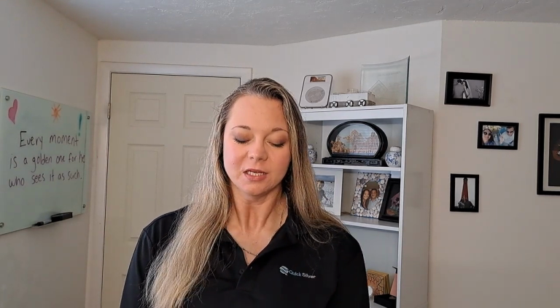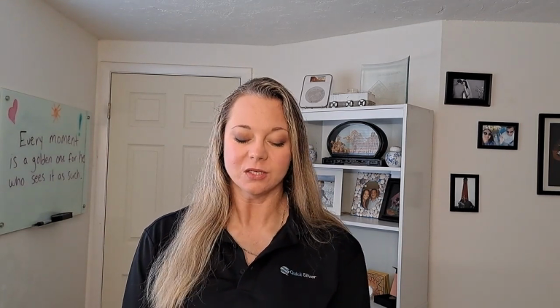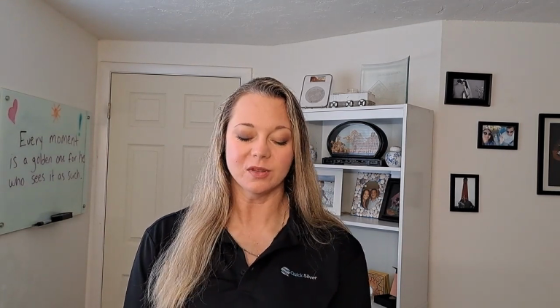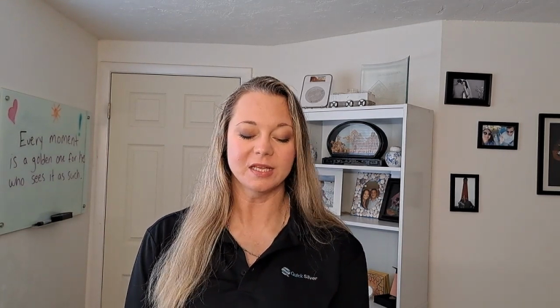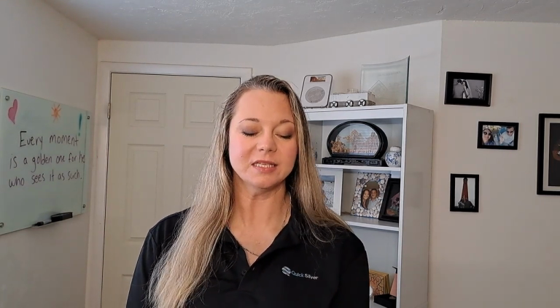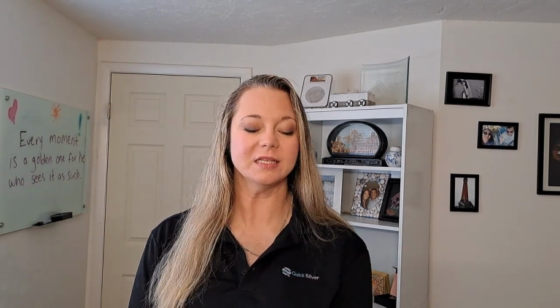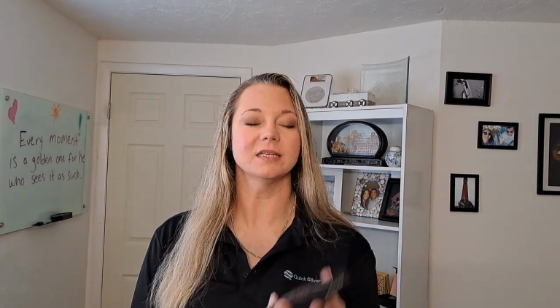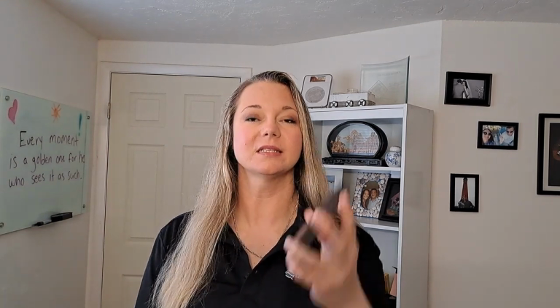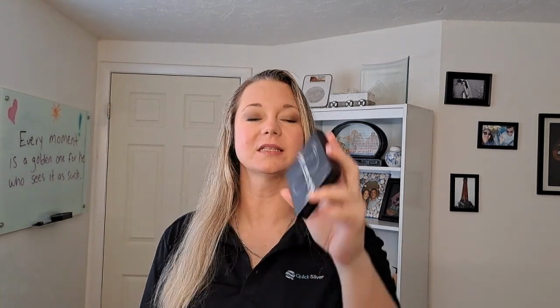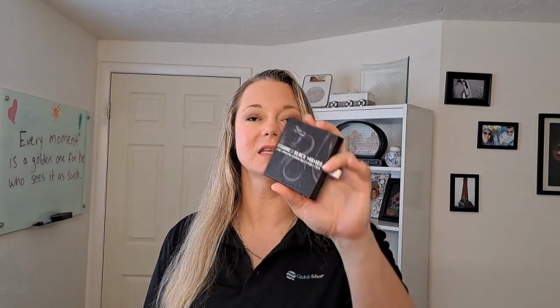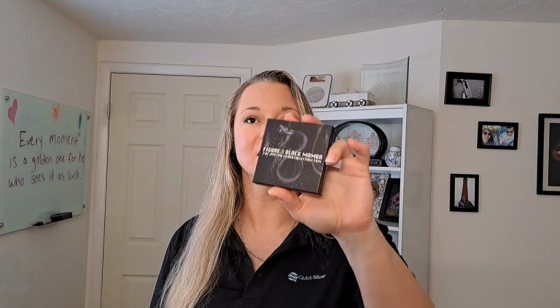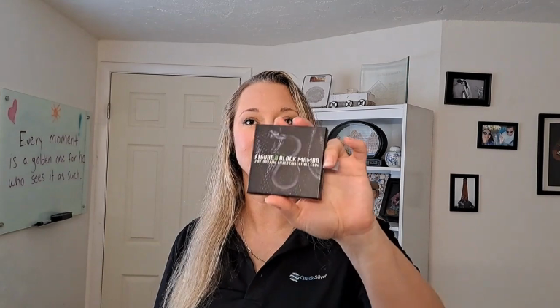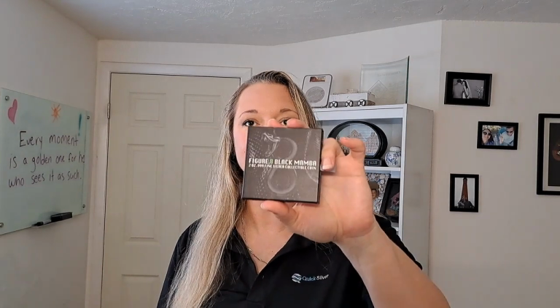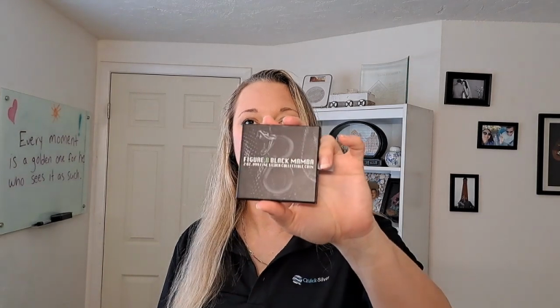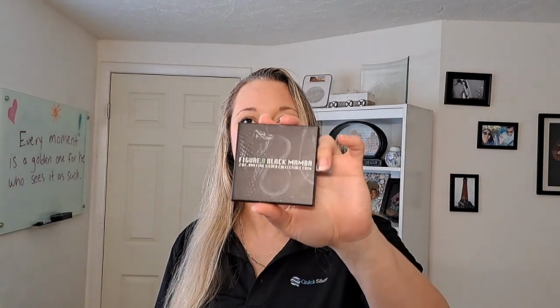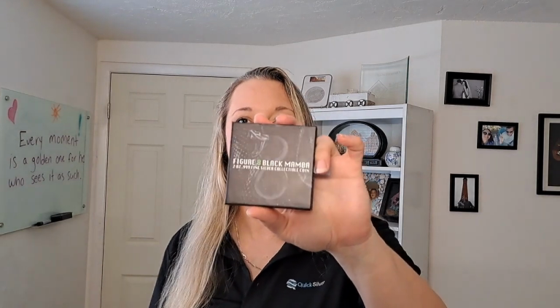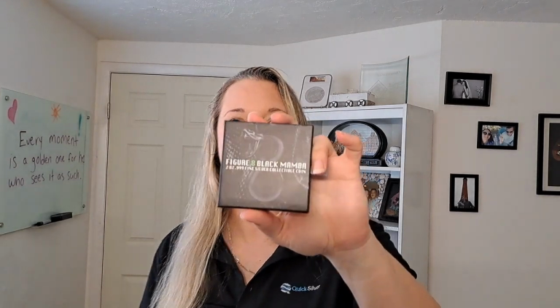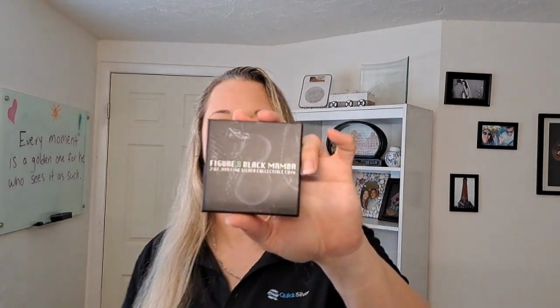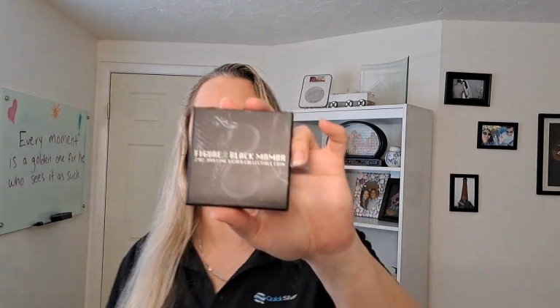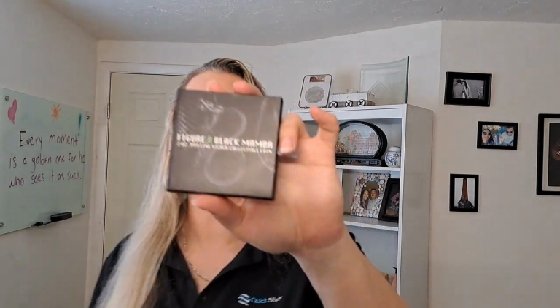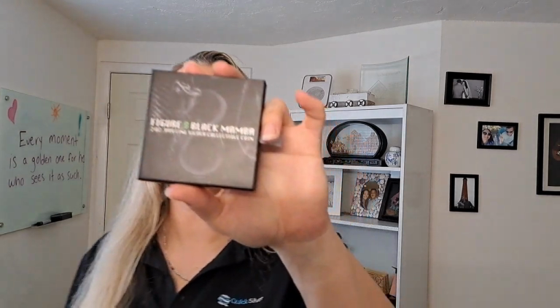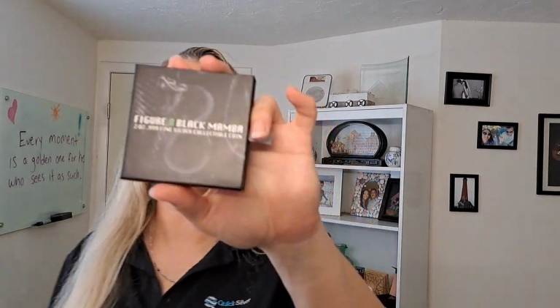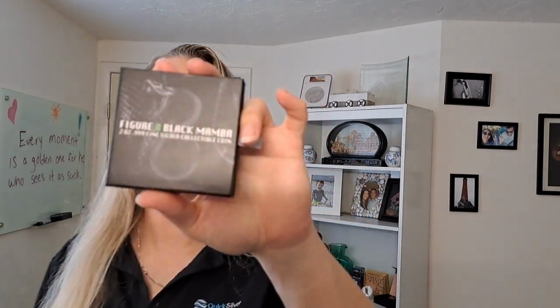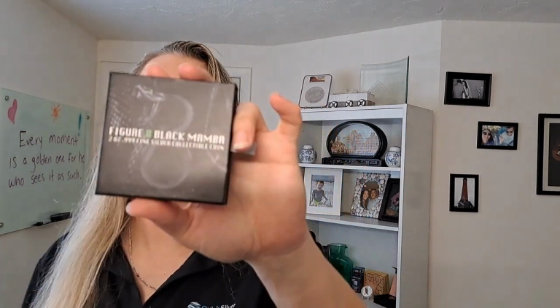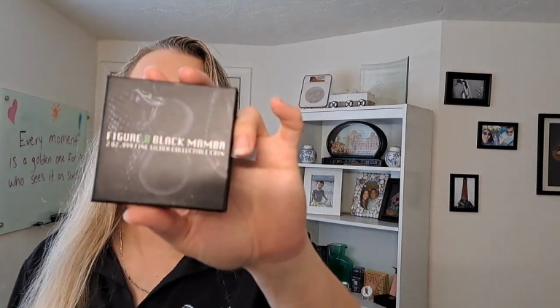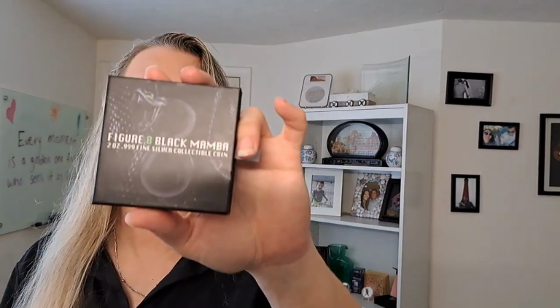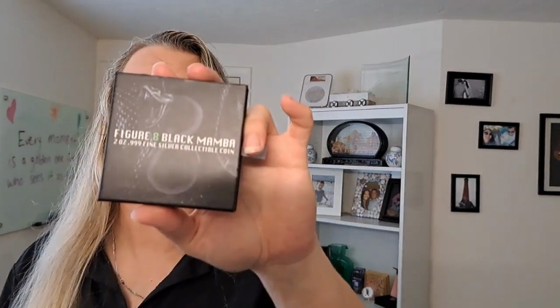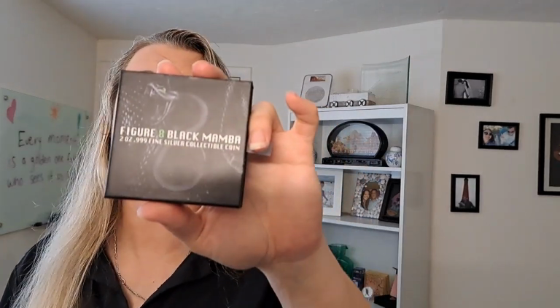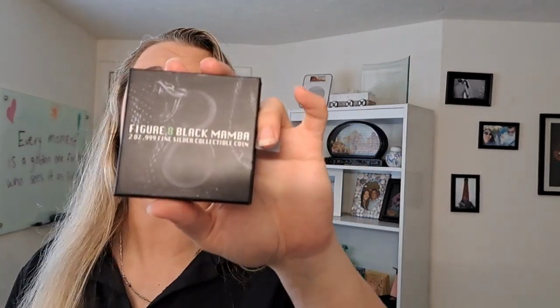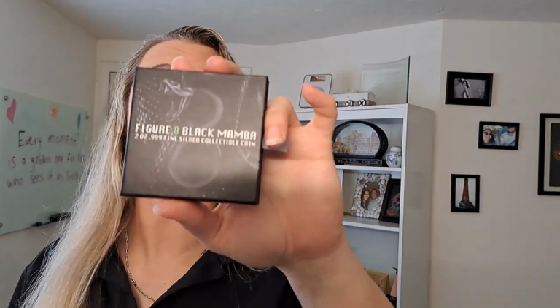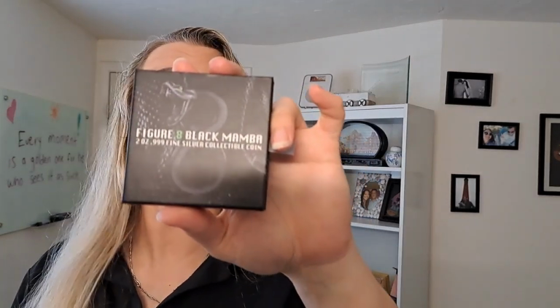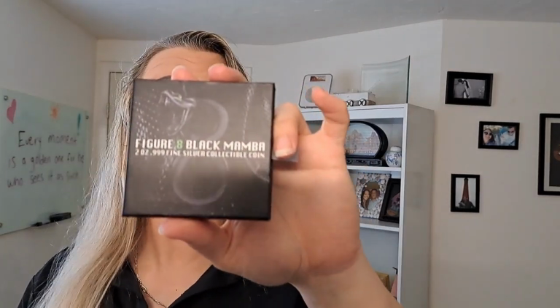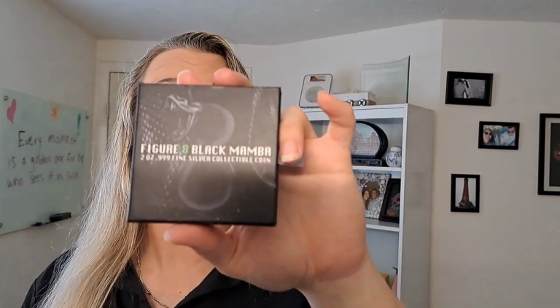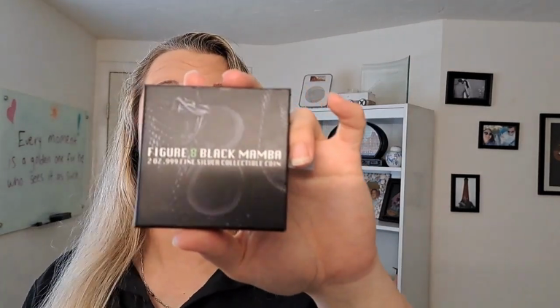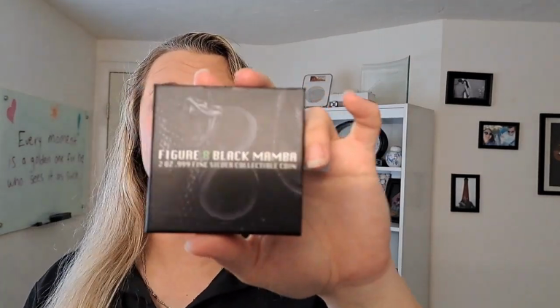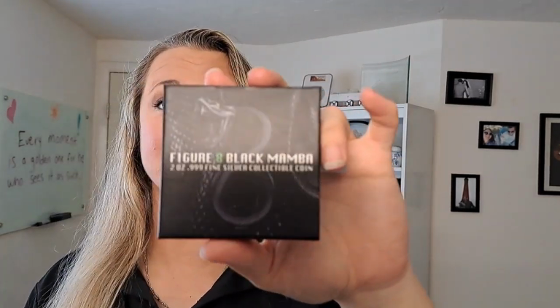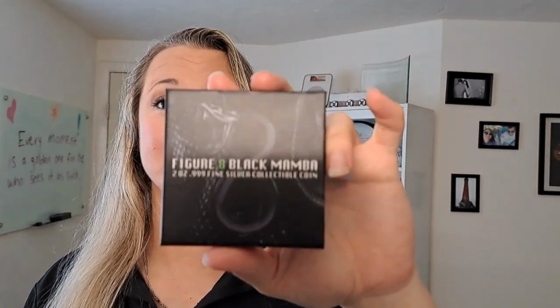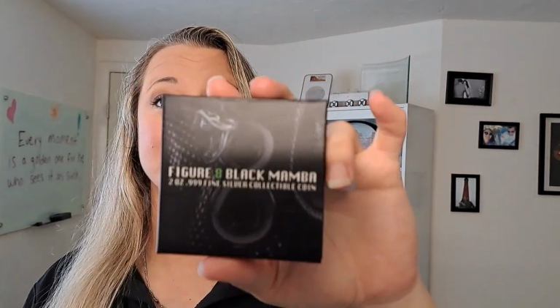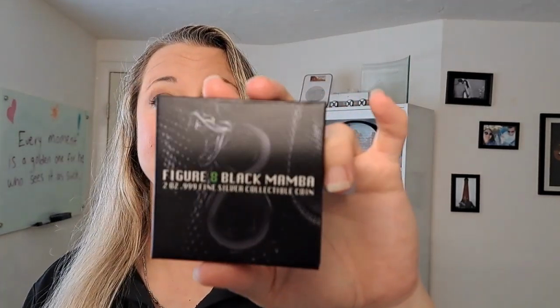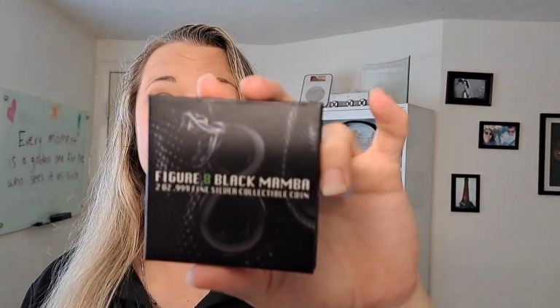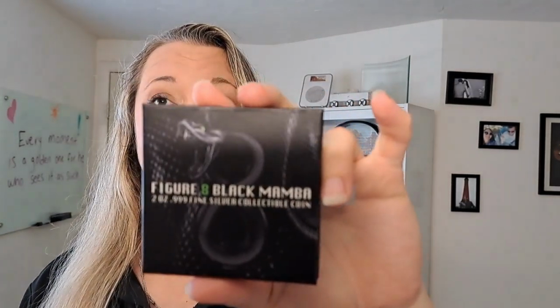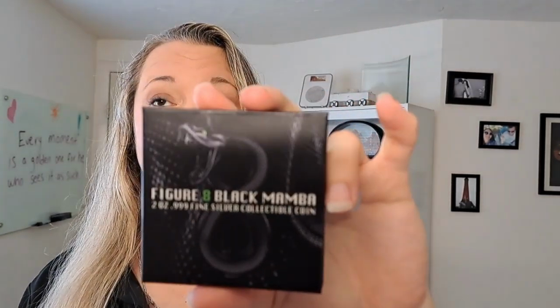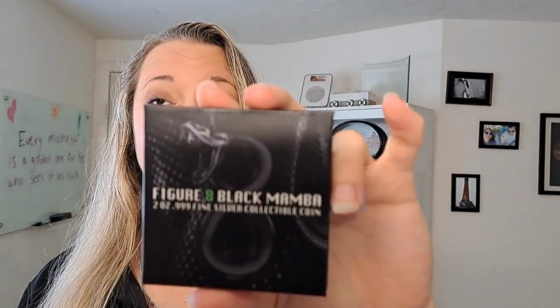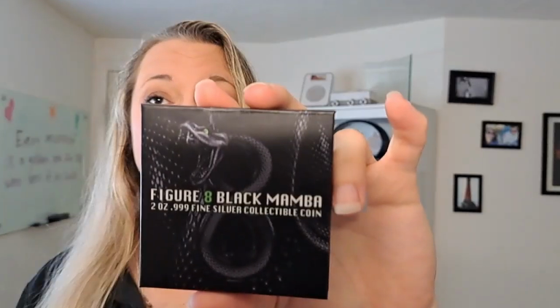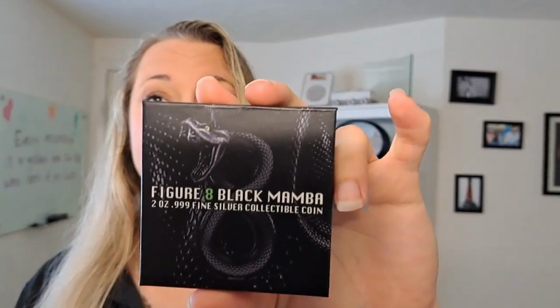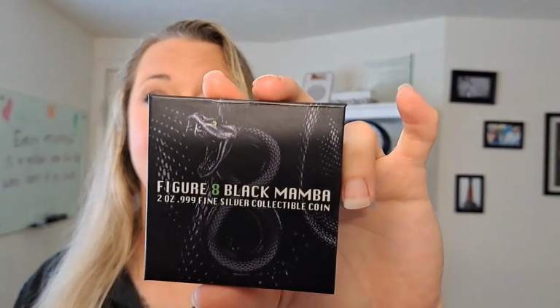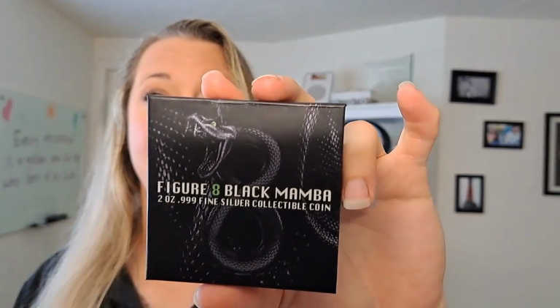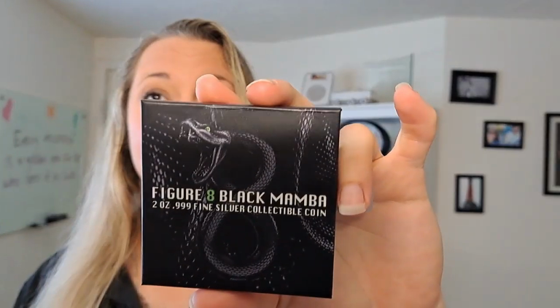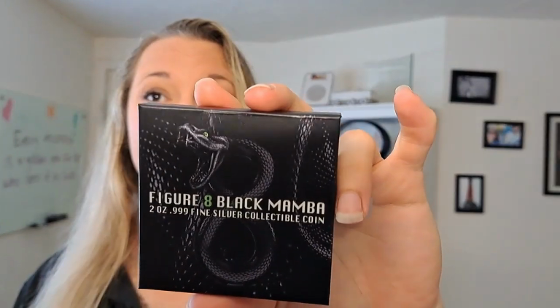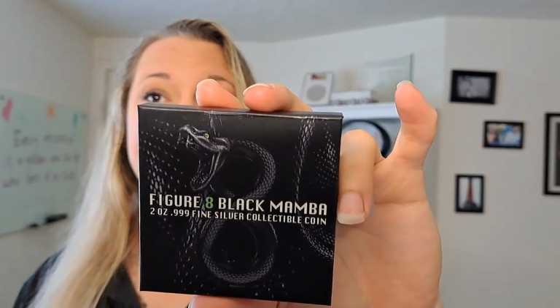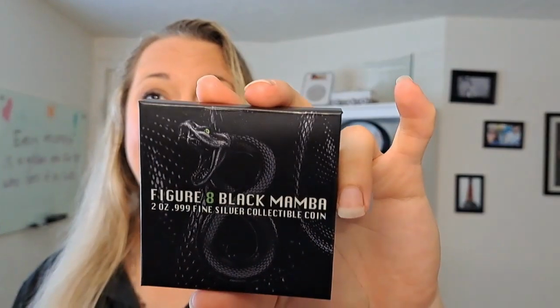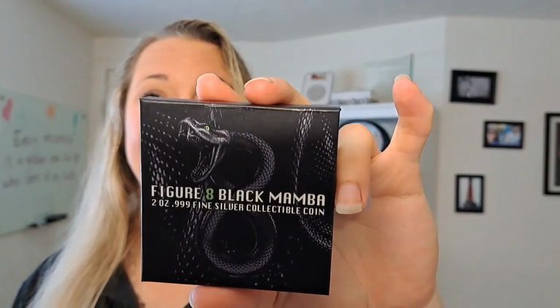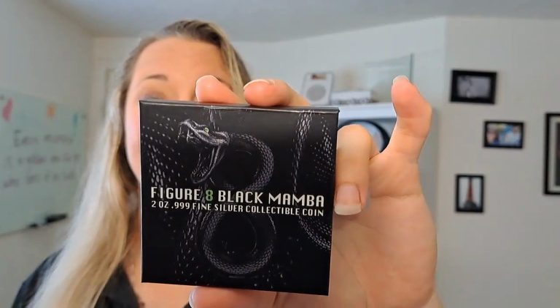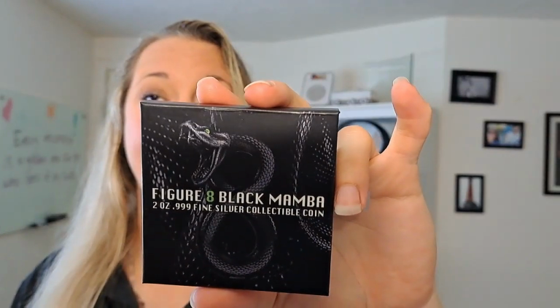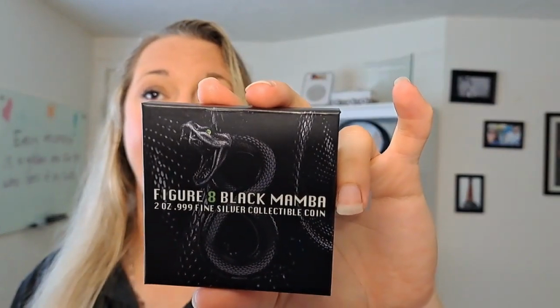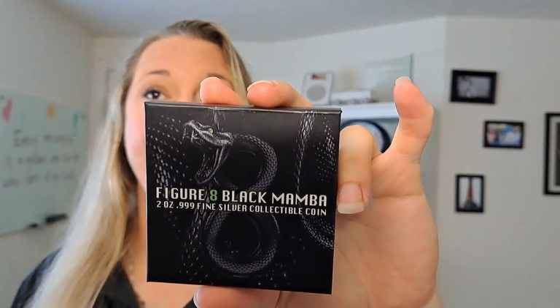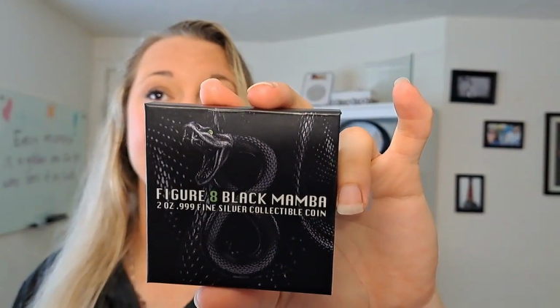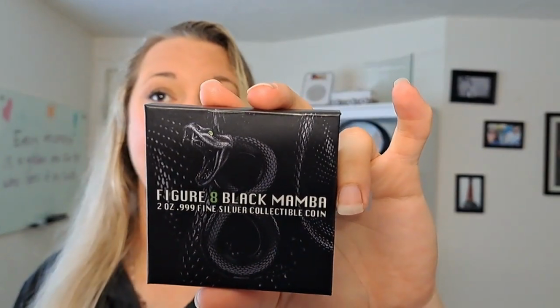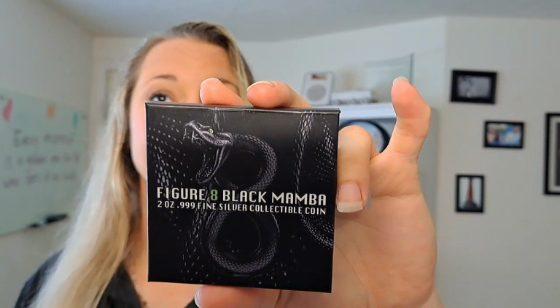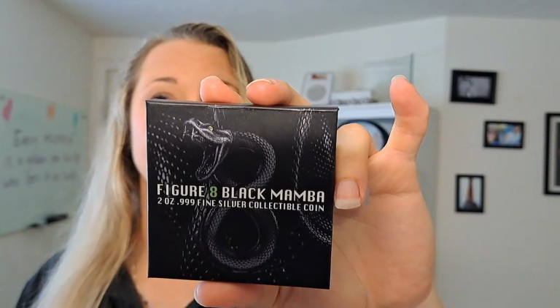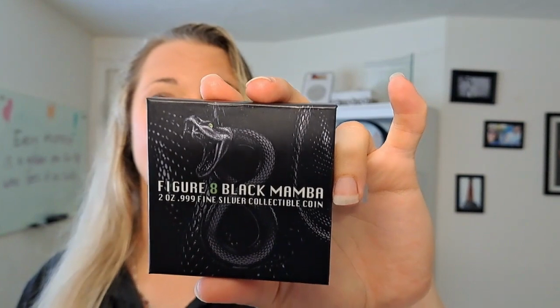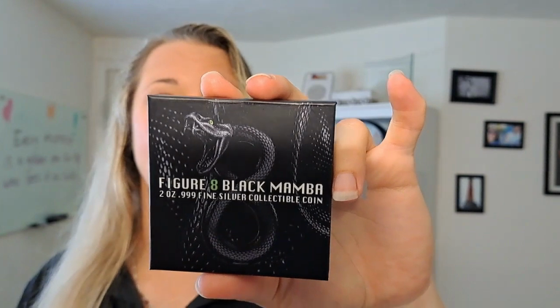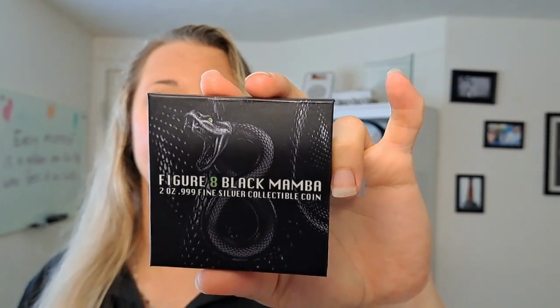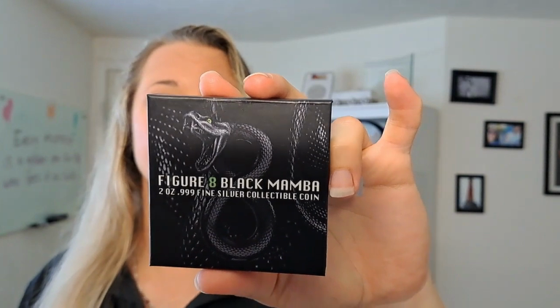So this is the figure eight two-ounce silver Black Mamba coin.